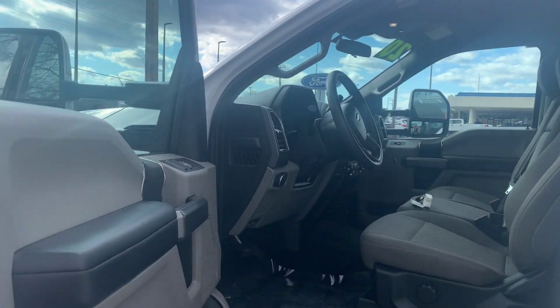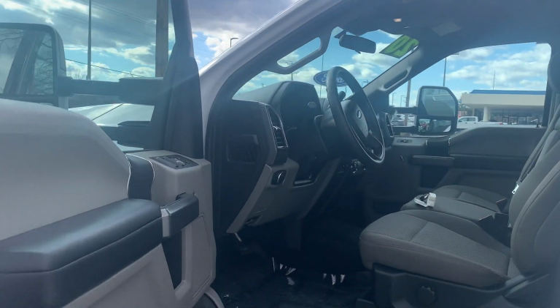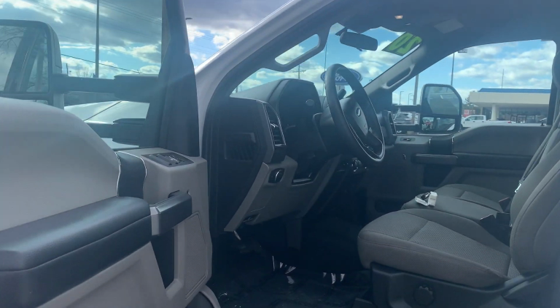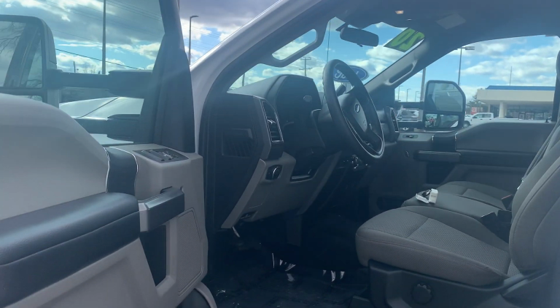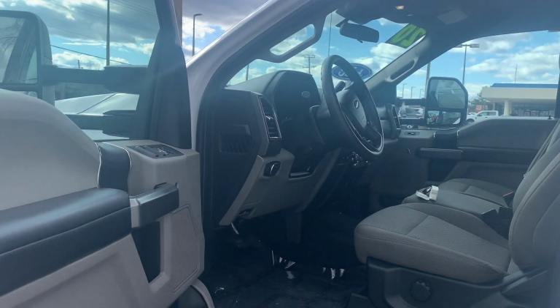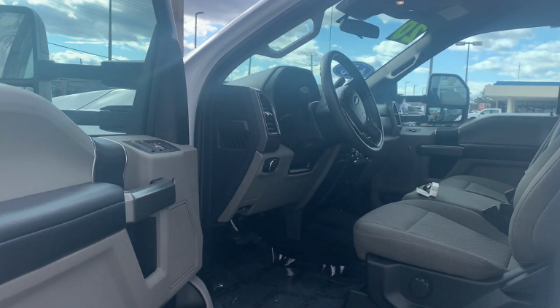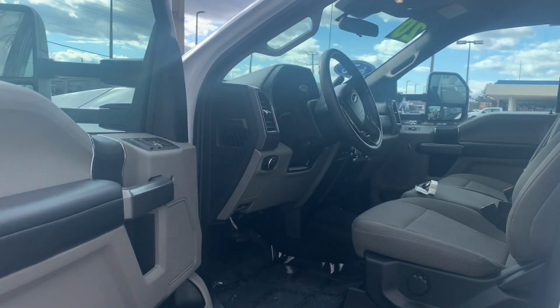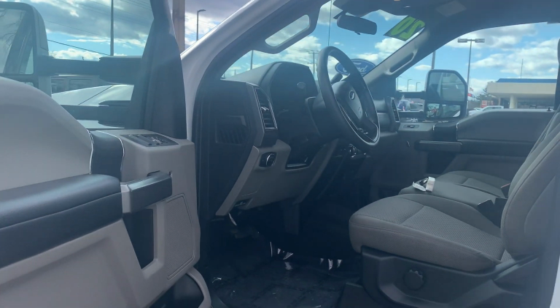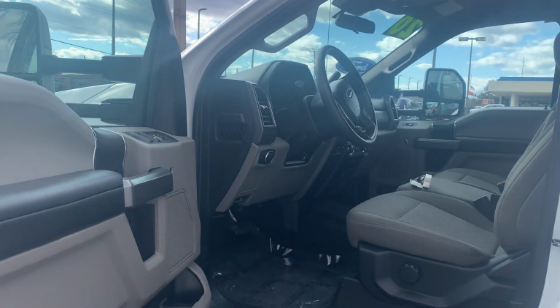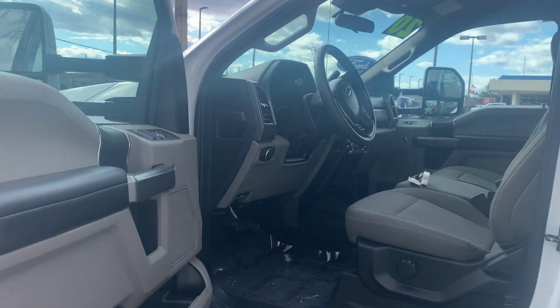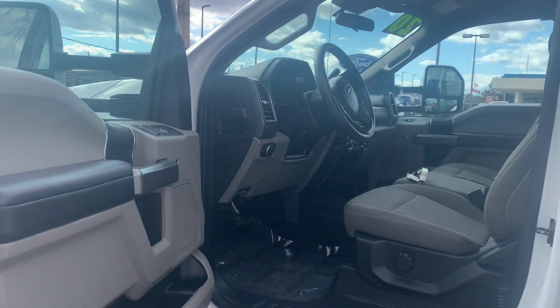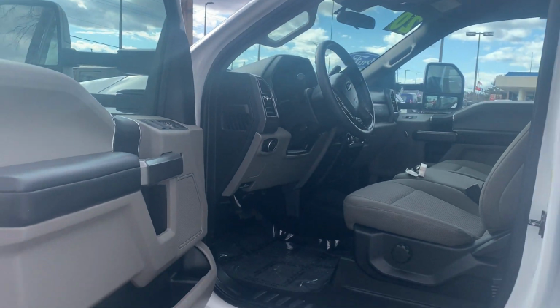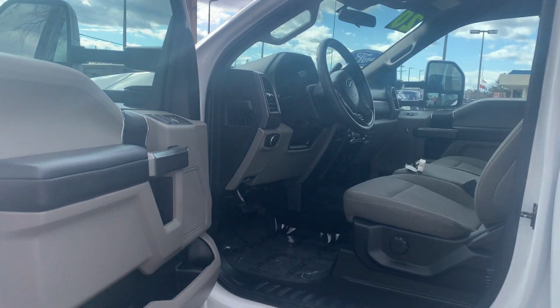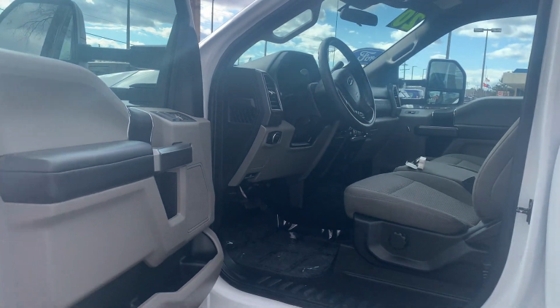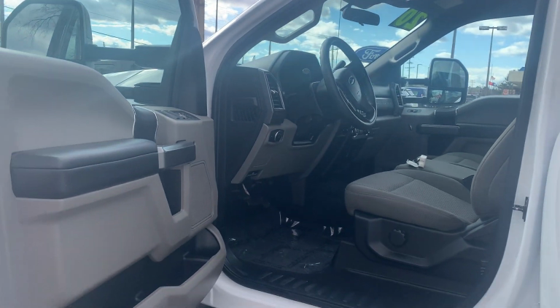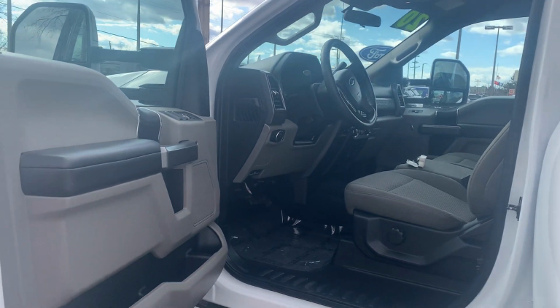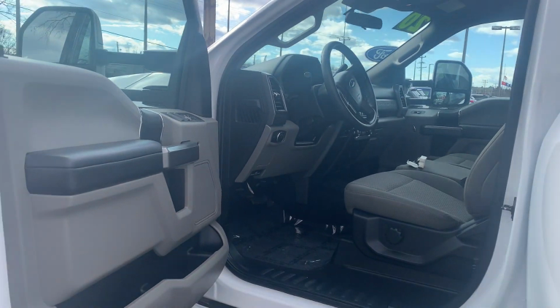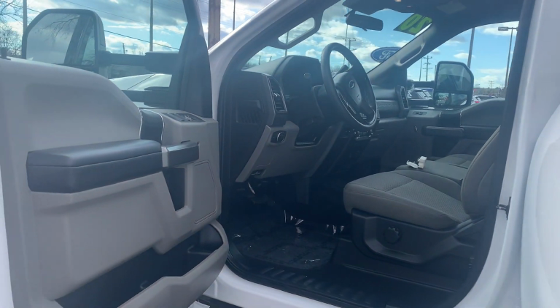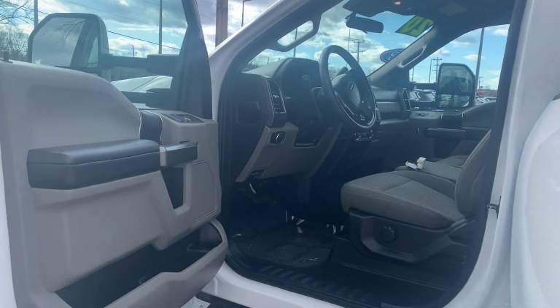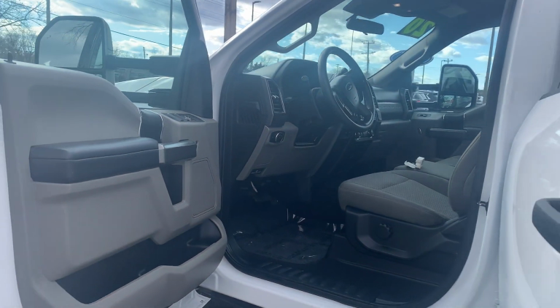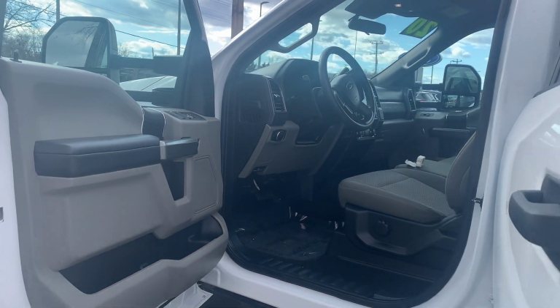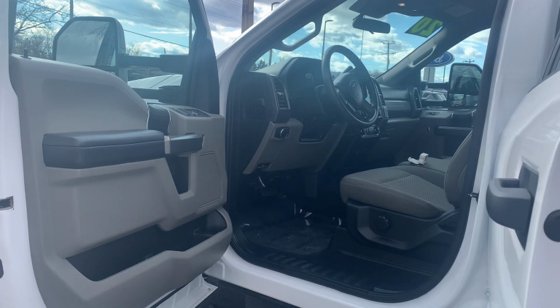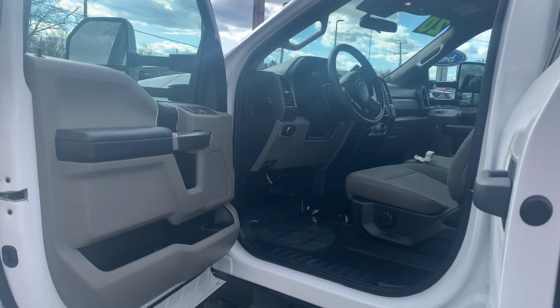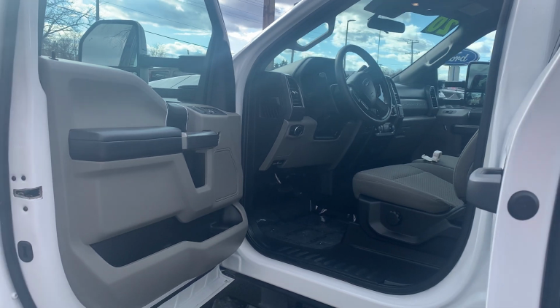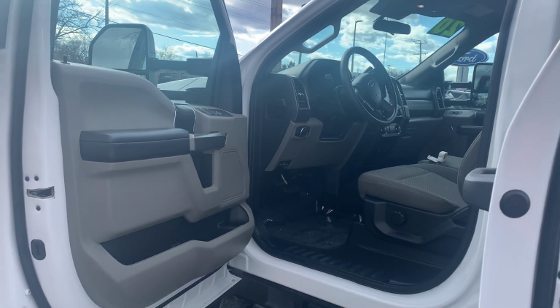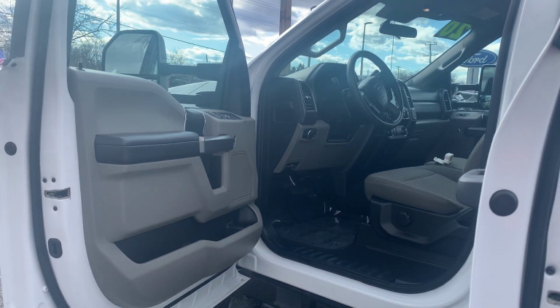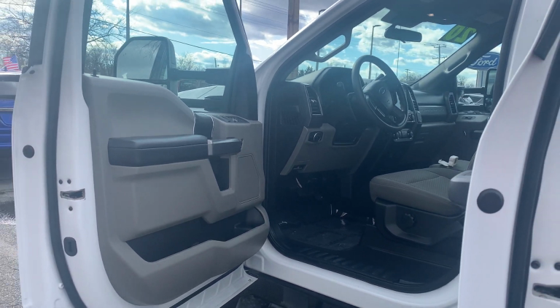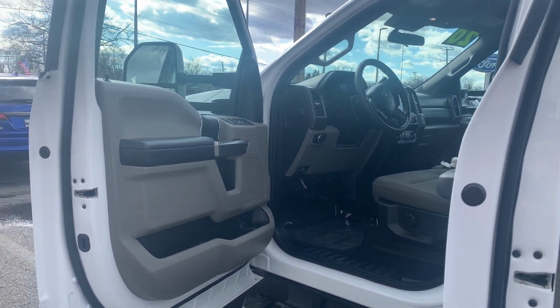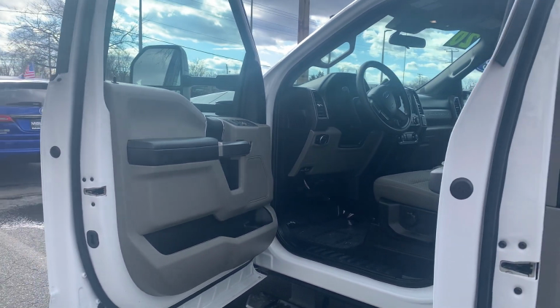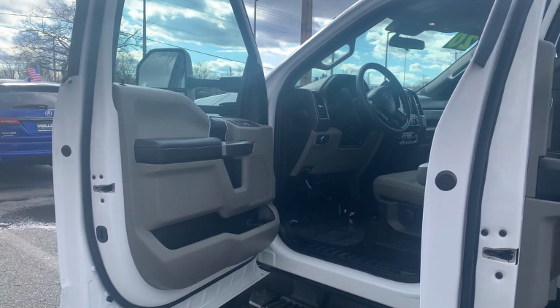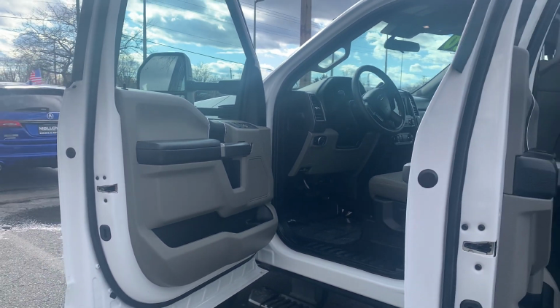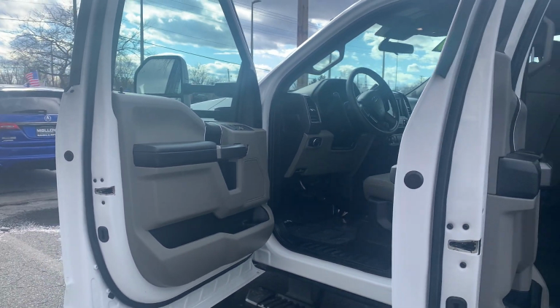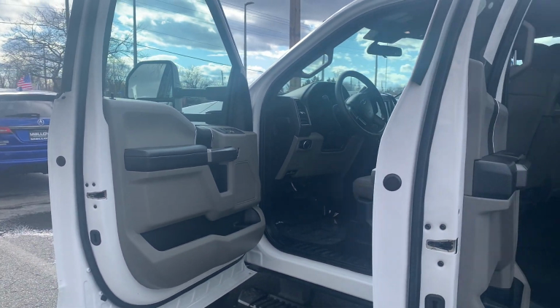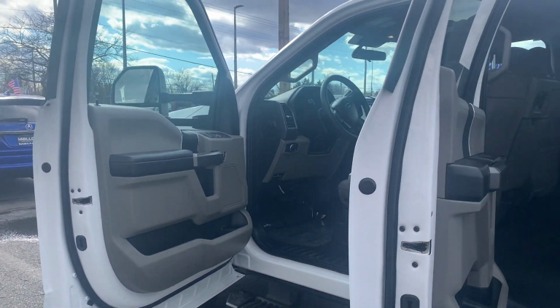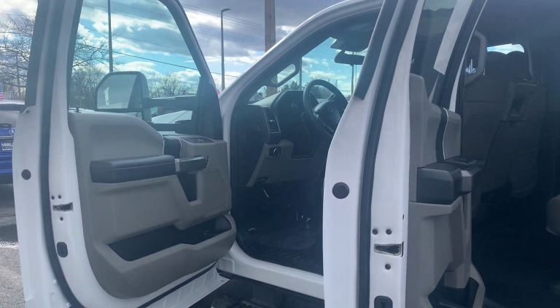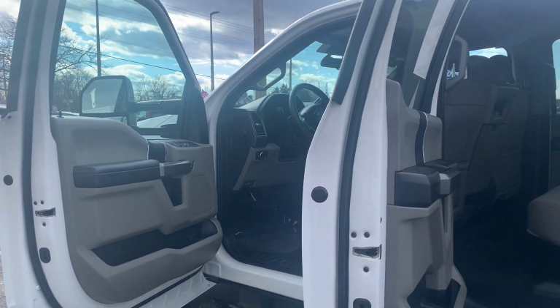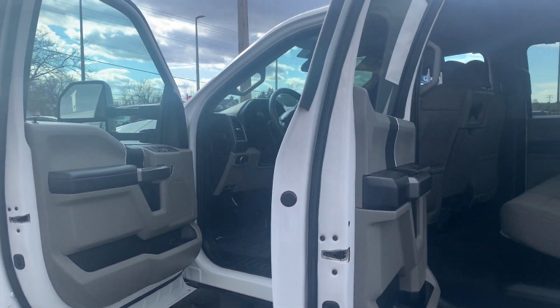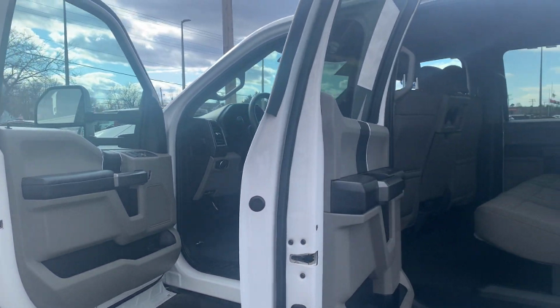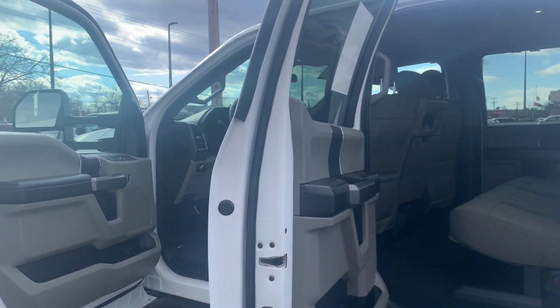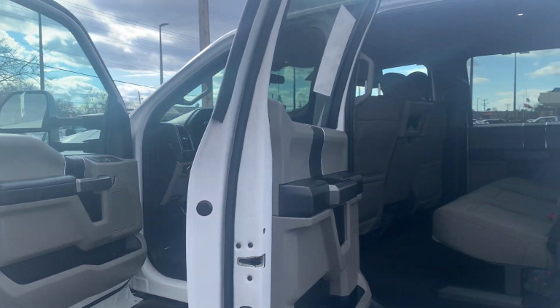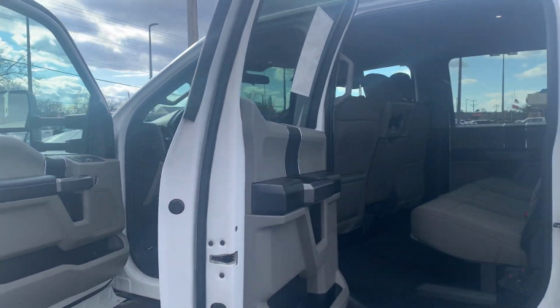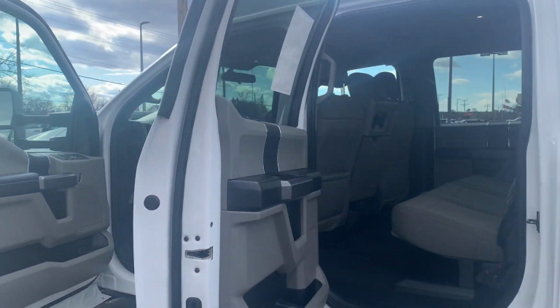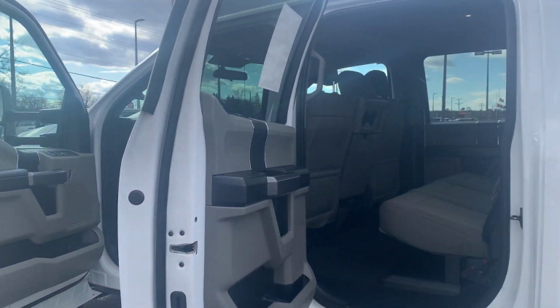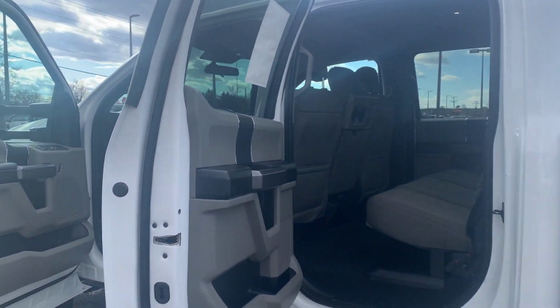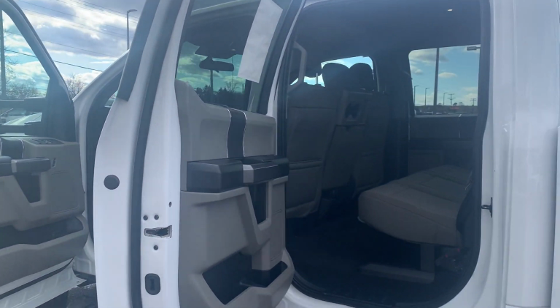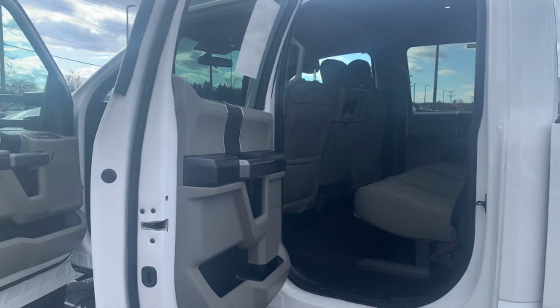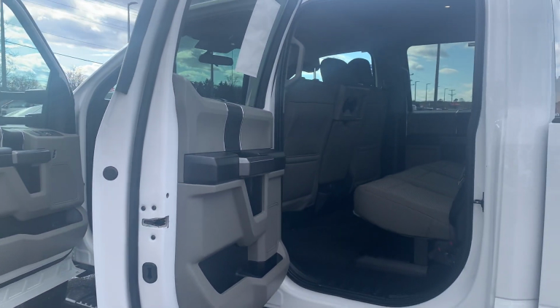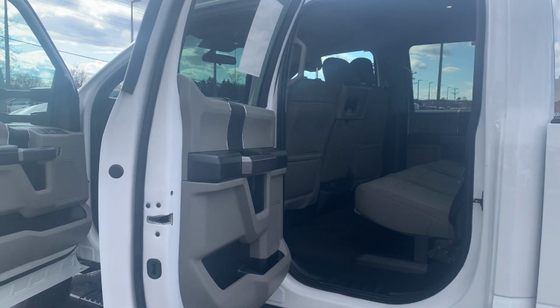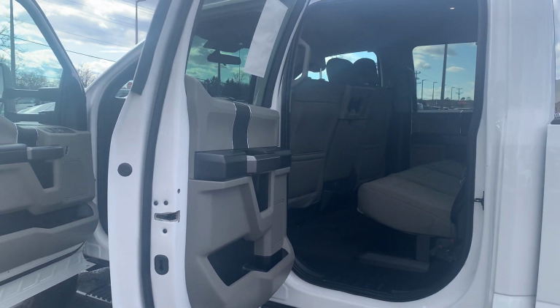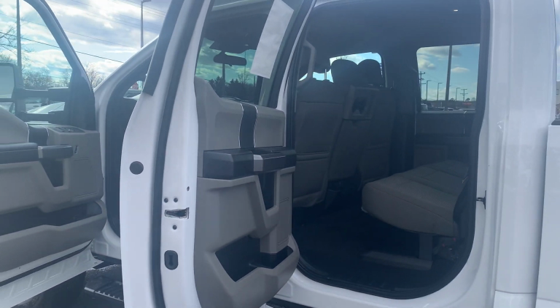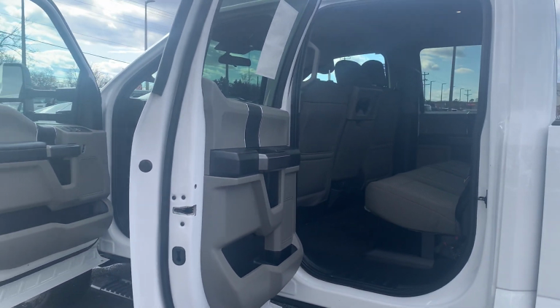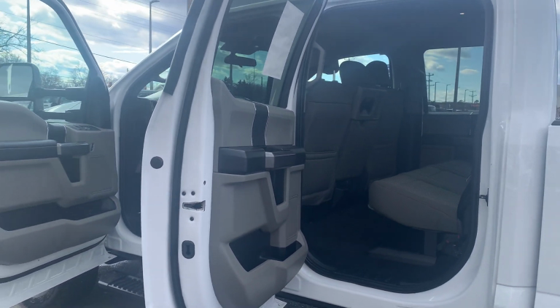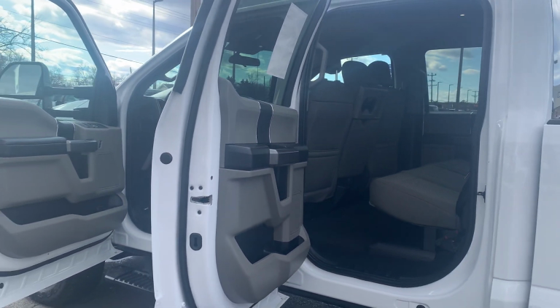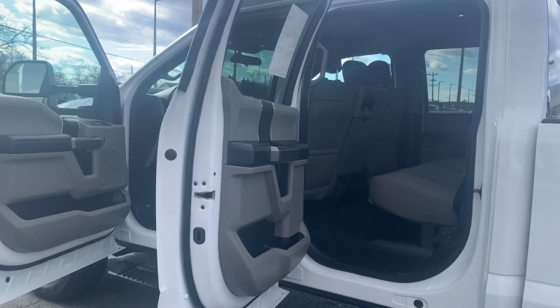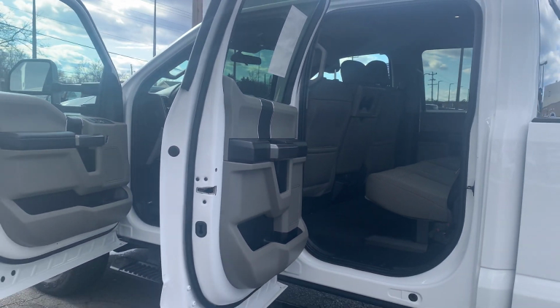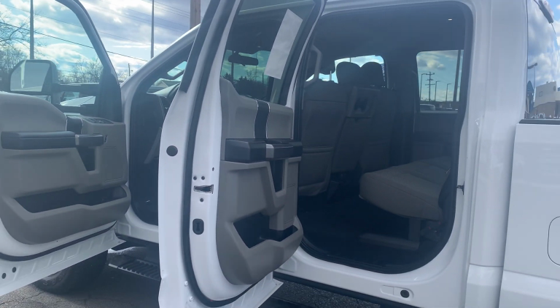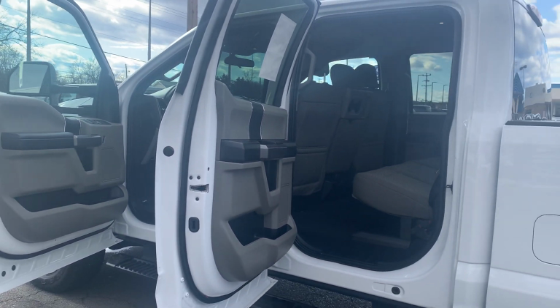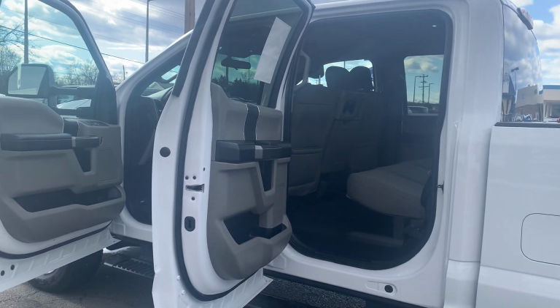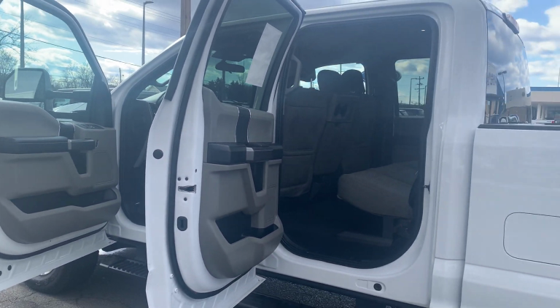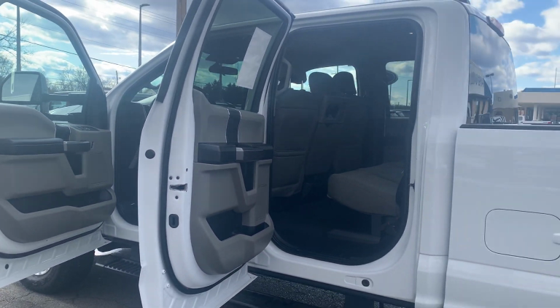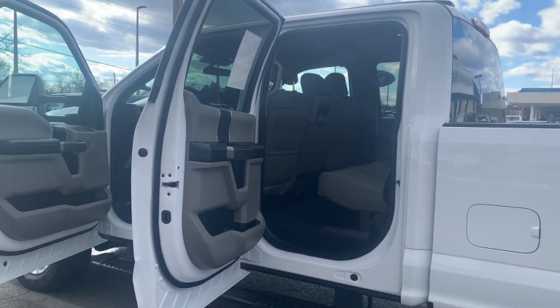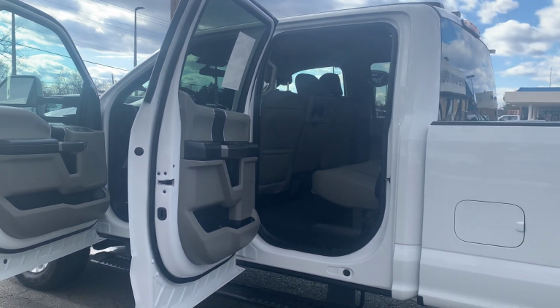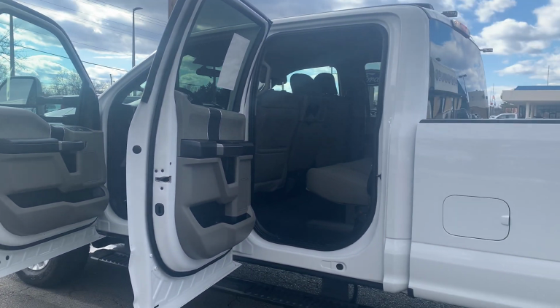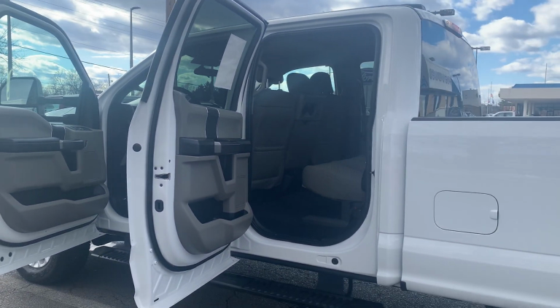Some features include alloy wheels, heated door mirrors, remote keyless entry, Bluetooth, and daytime running lights.